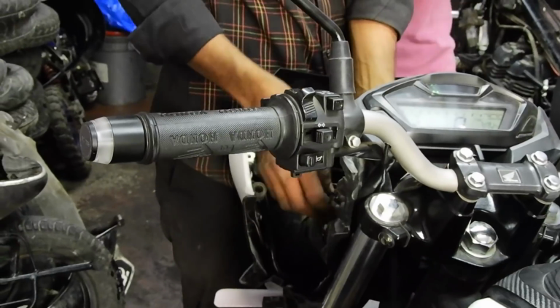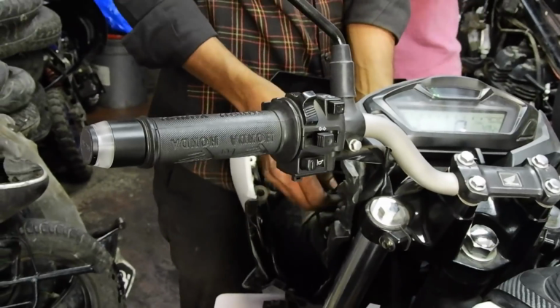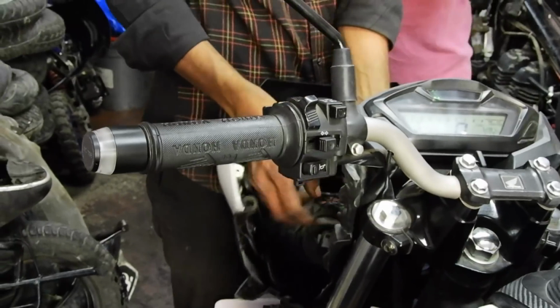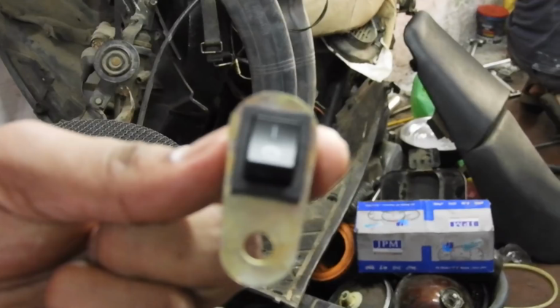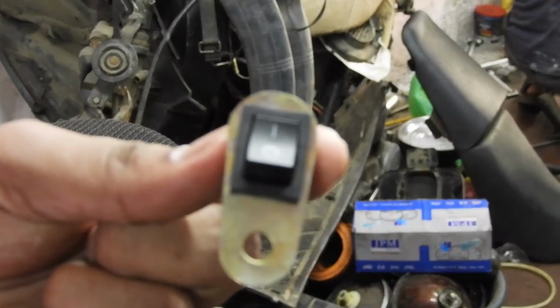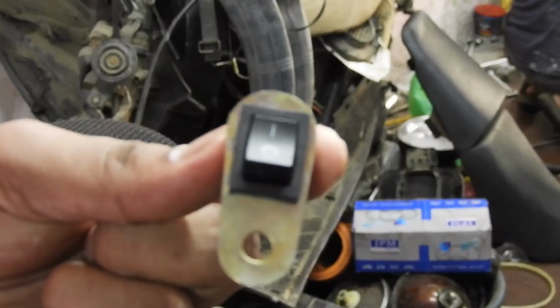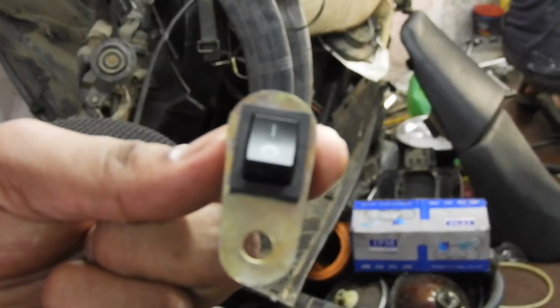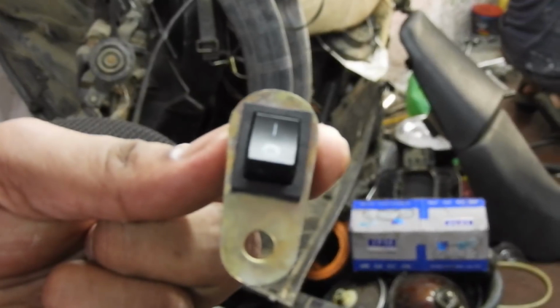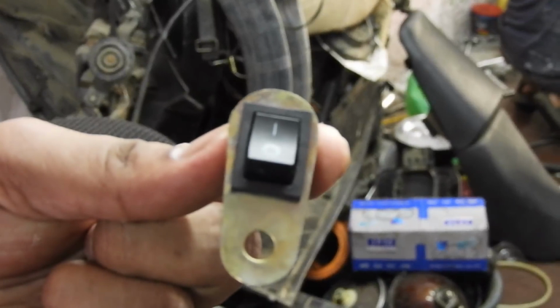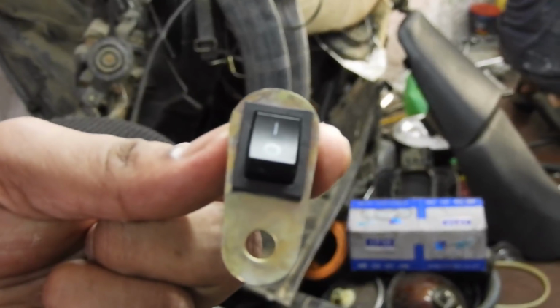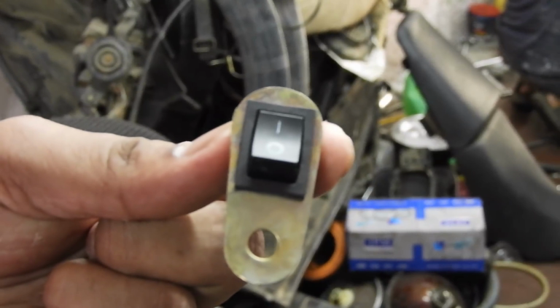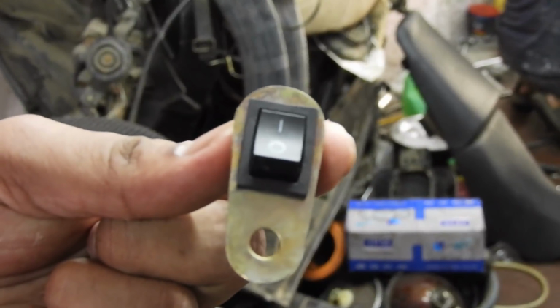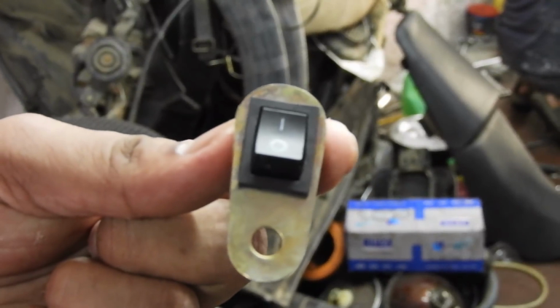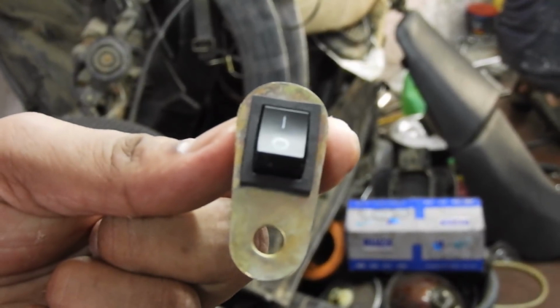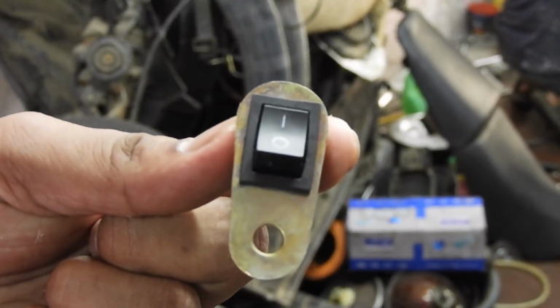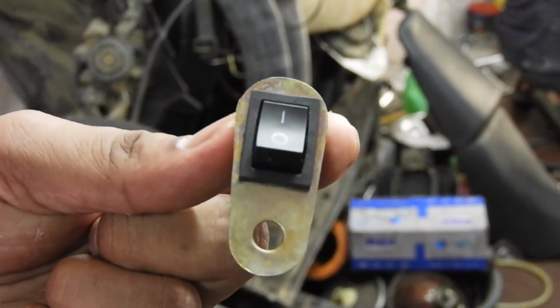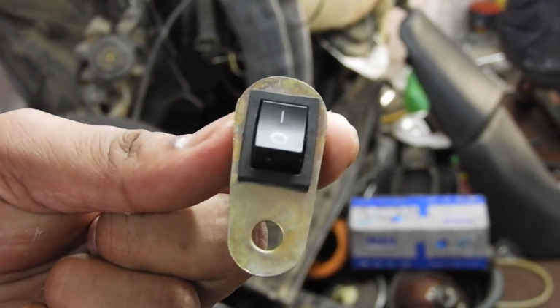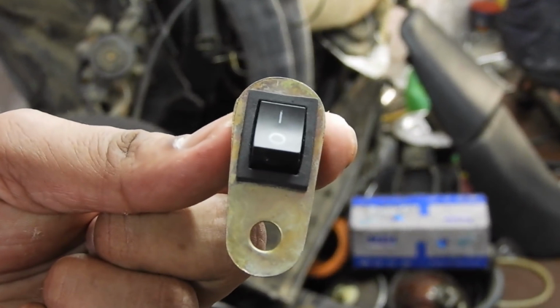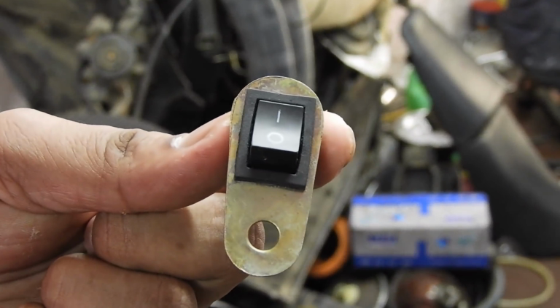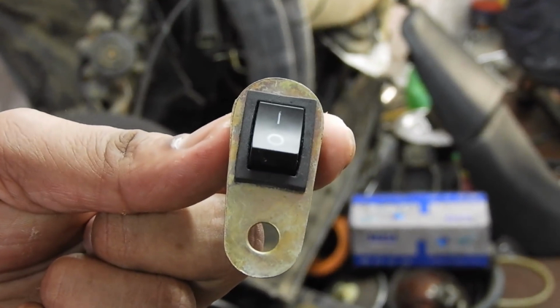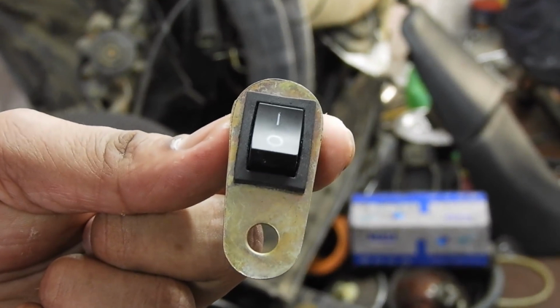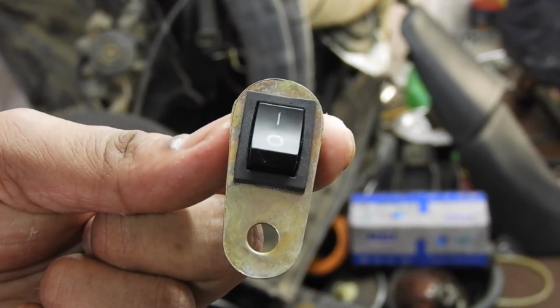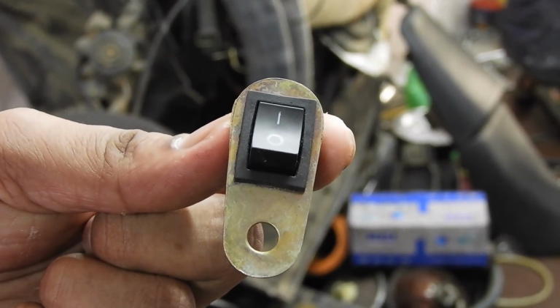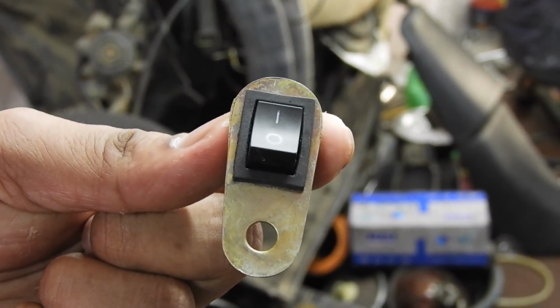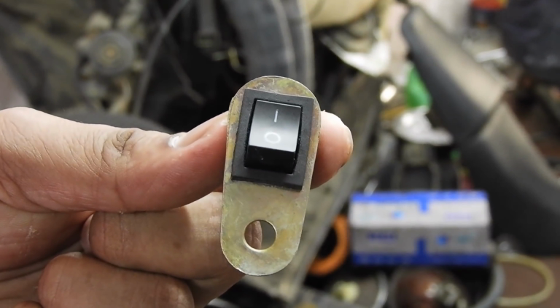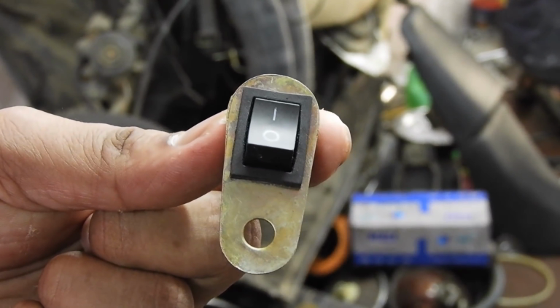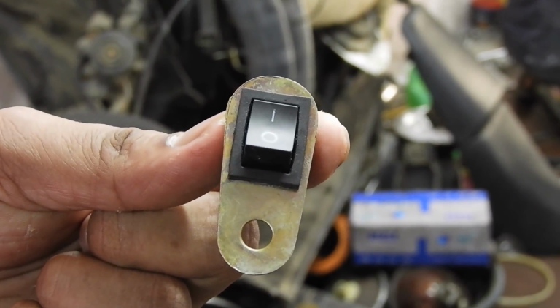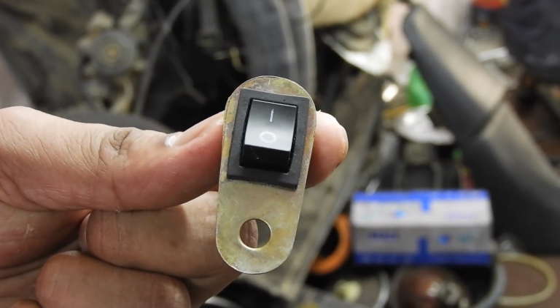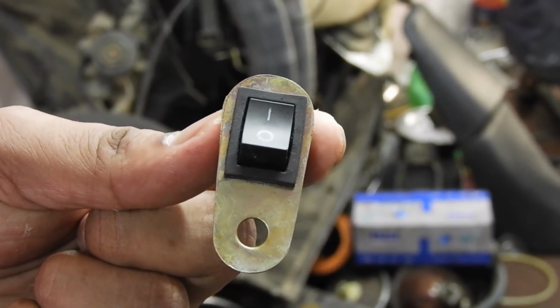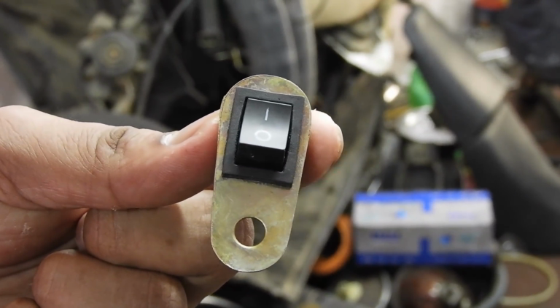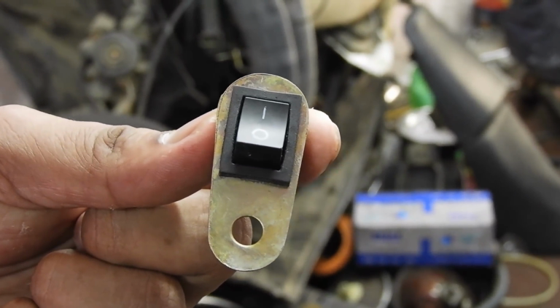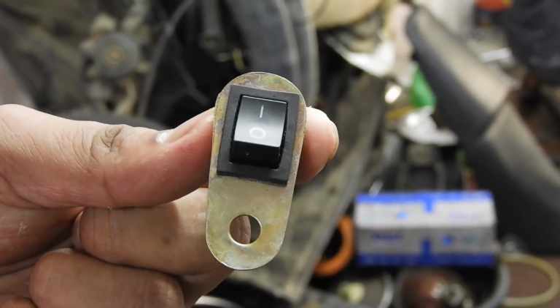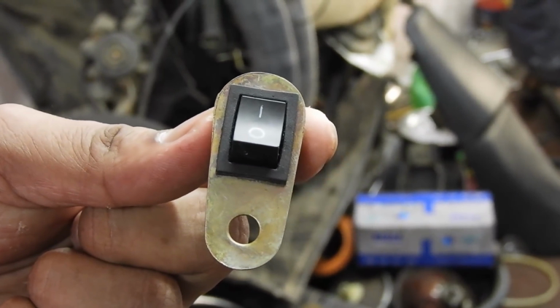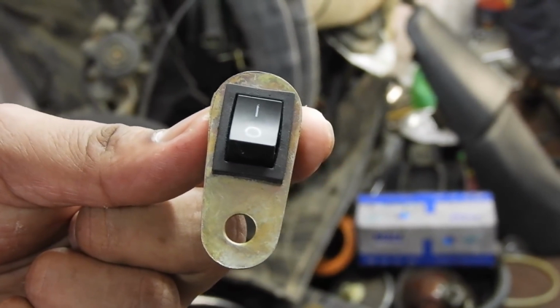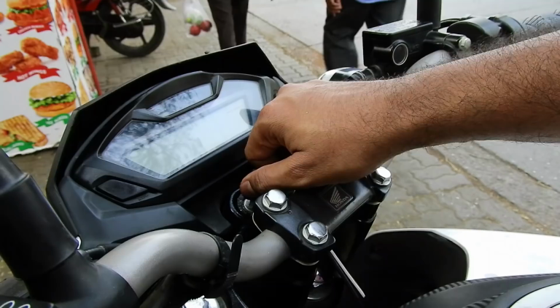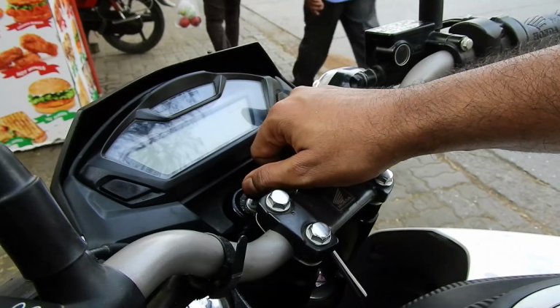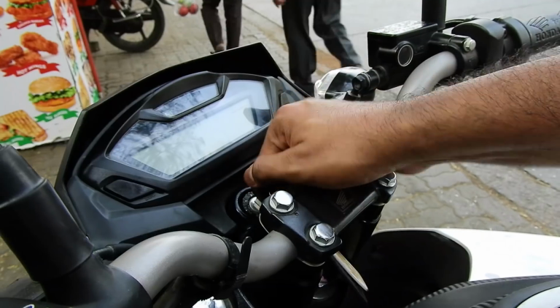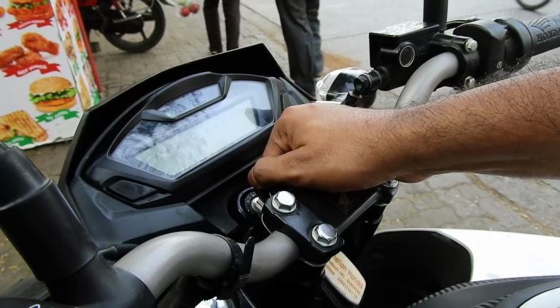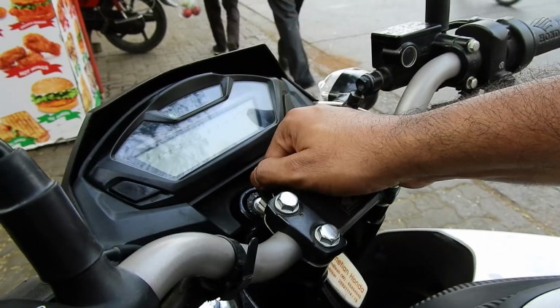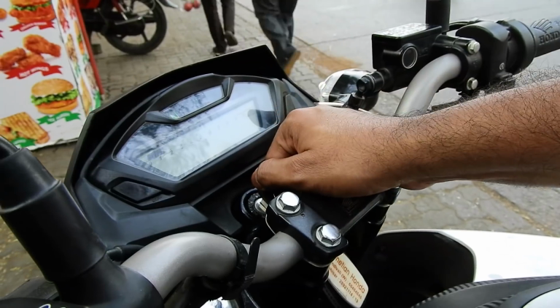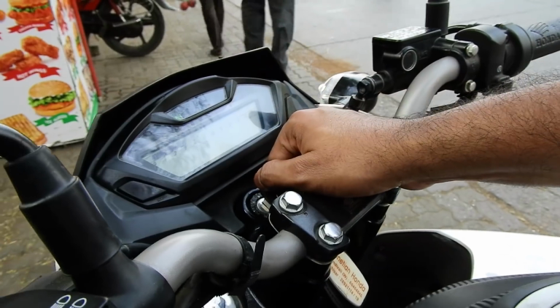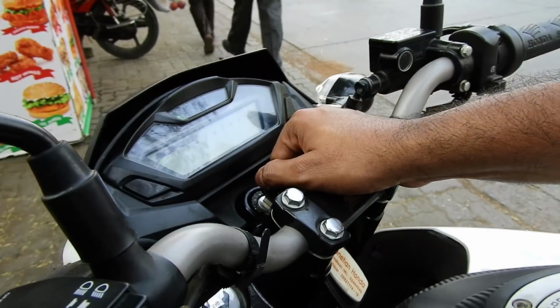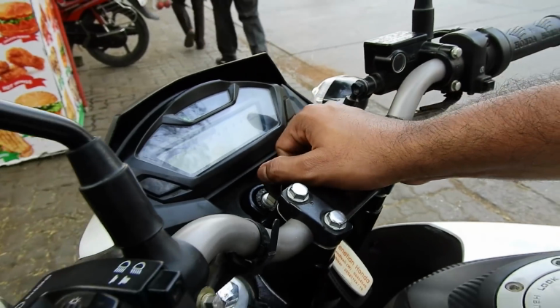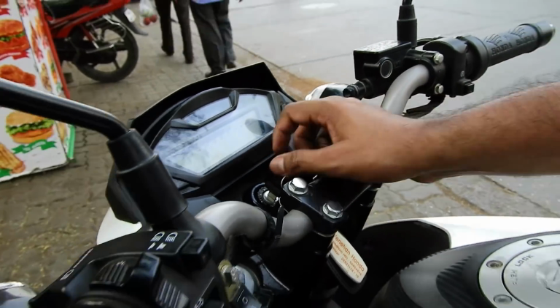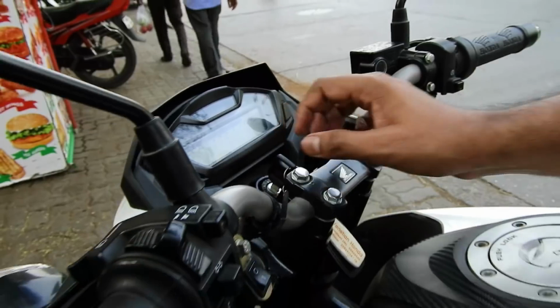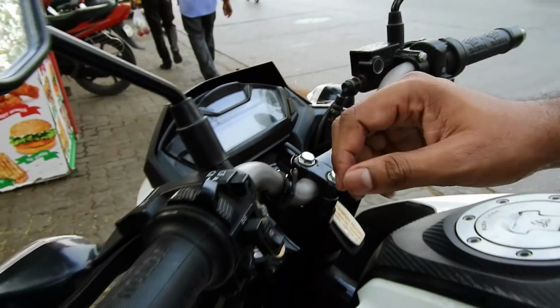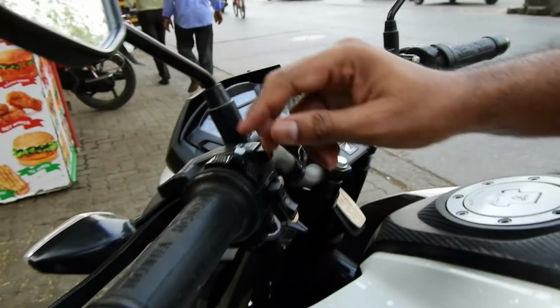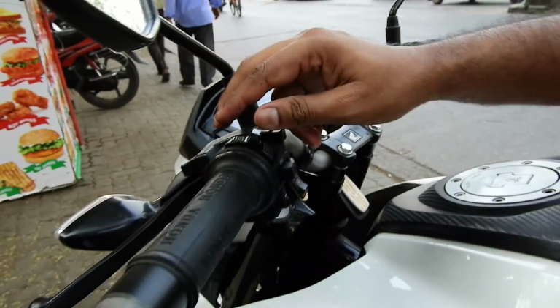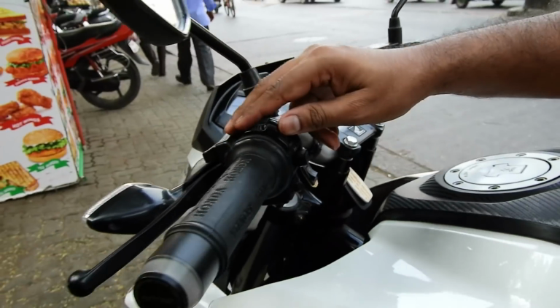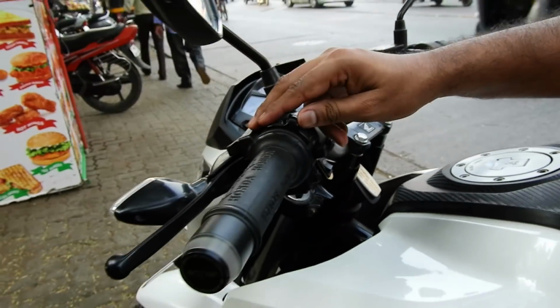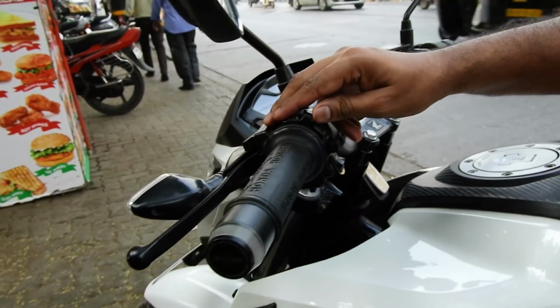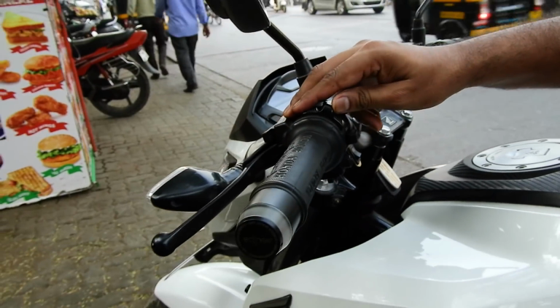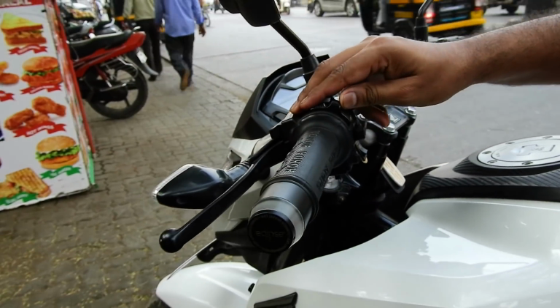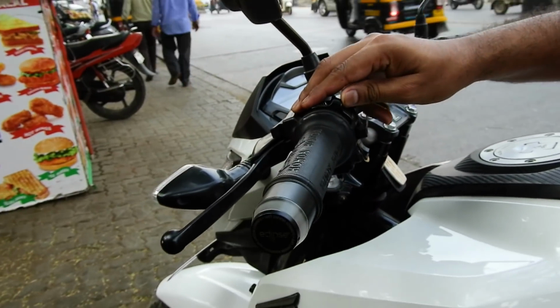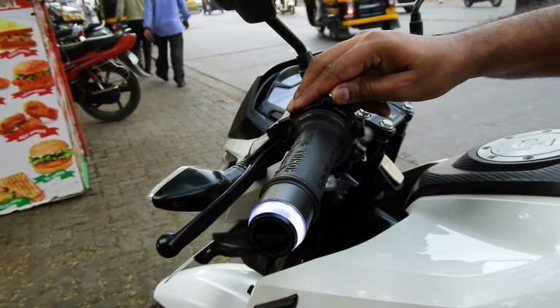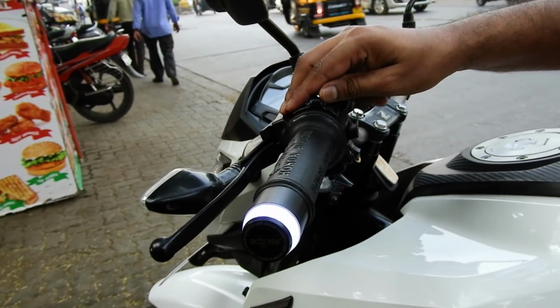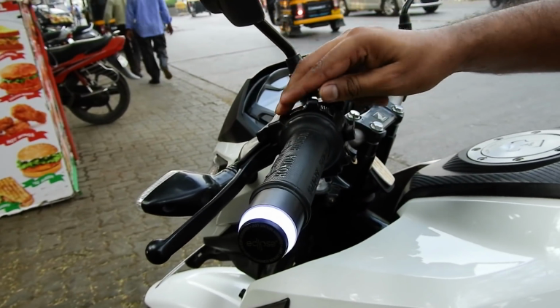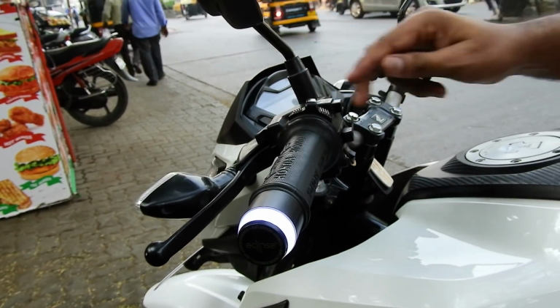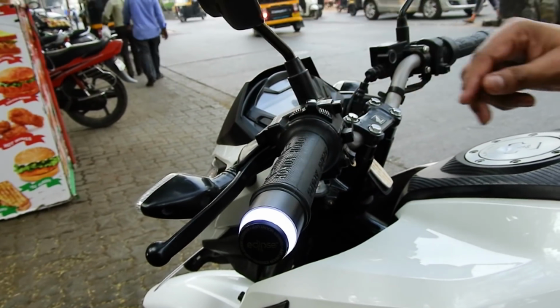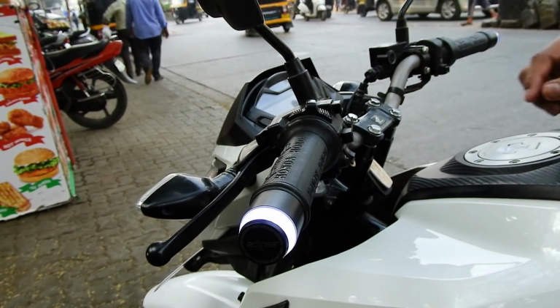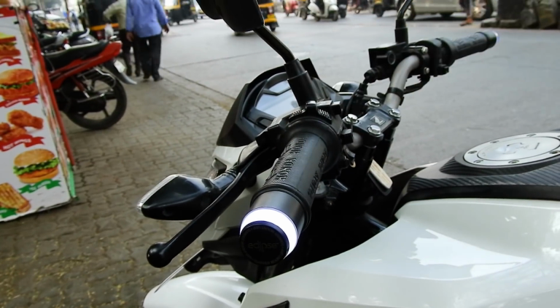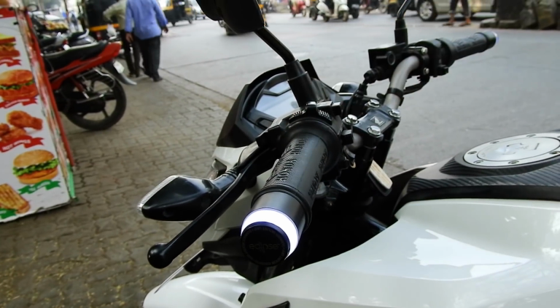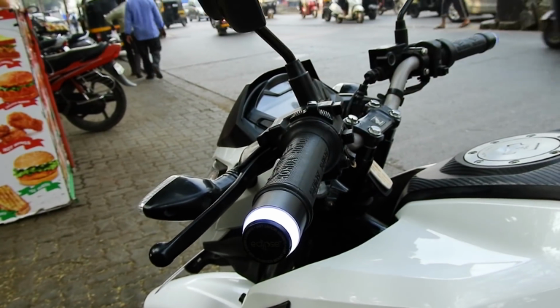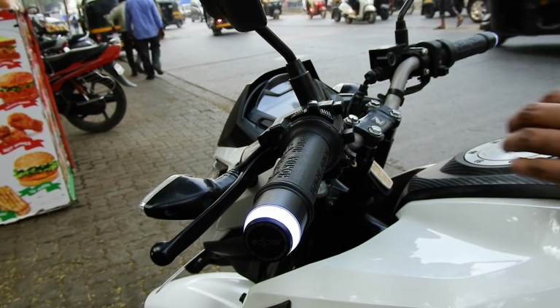There is a temporary switch for the hazard light. Now it's time to test the product.